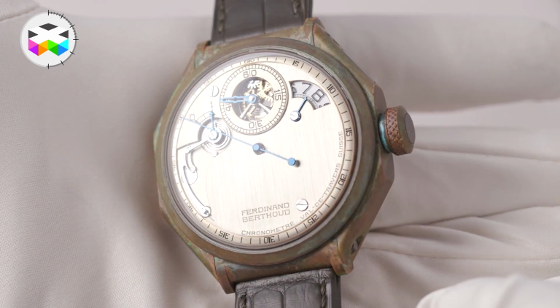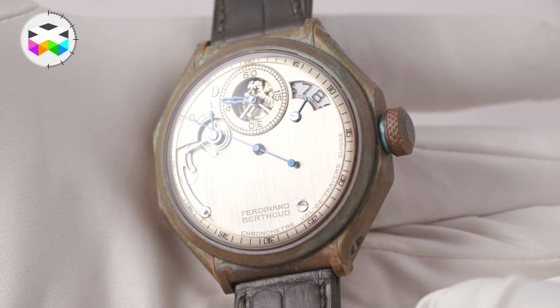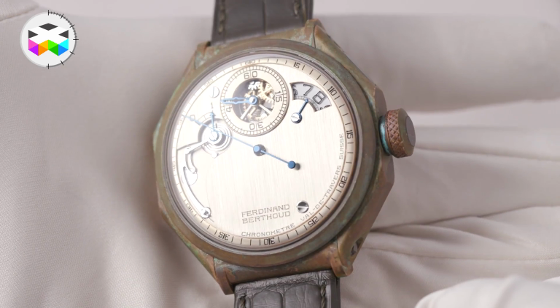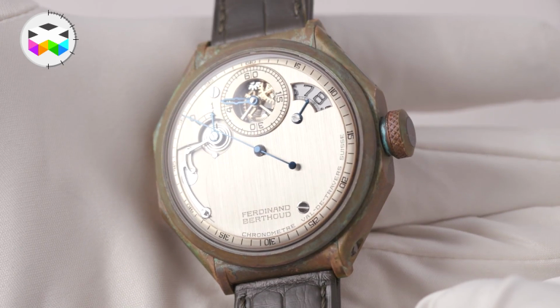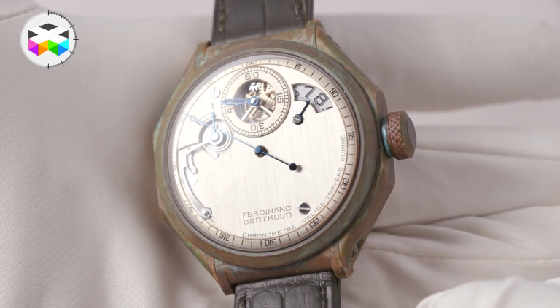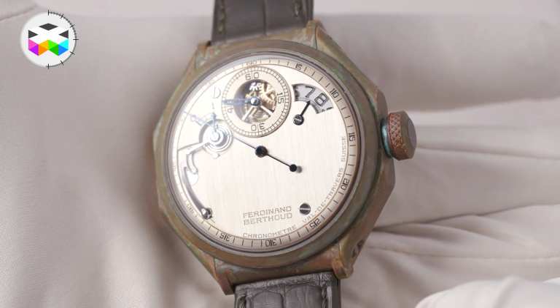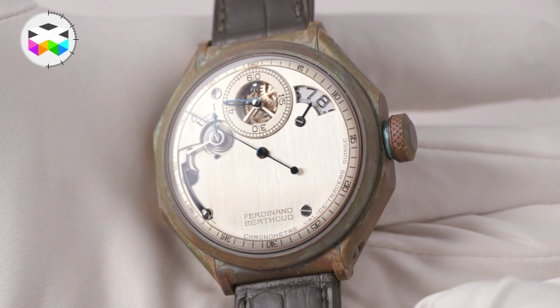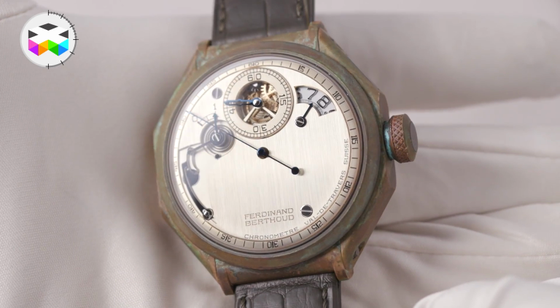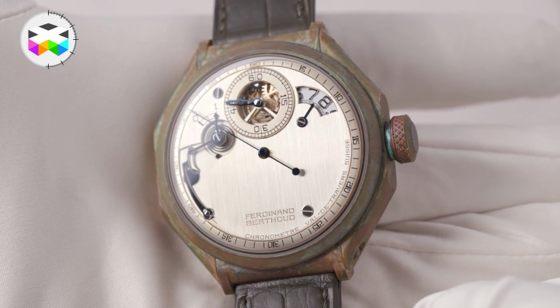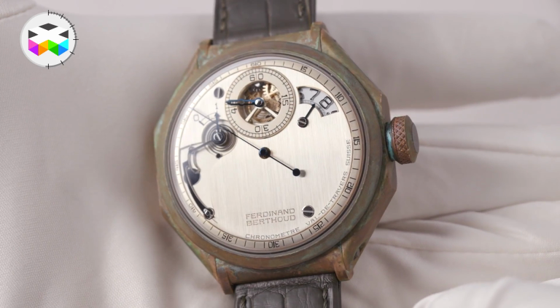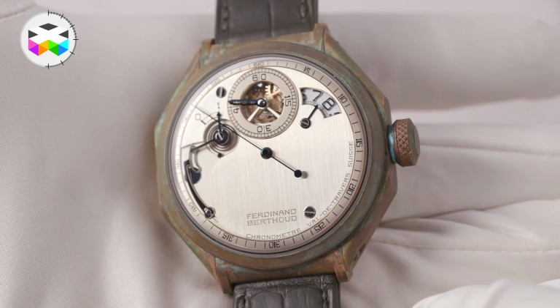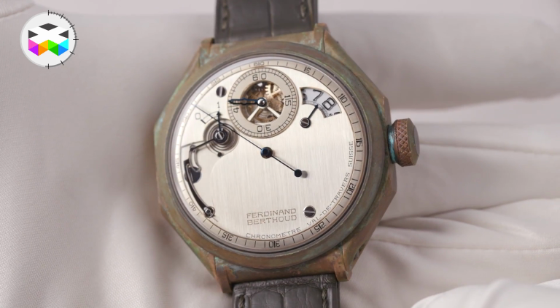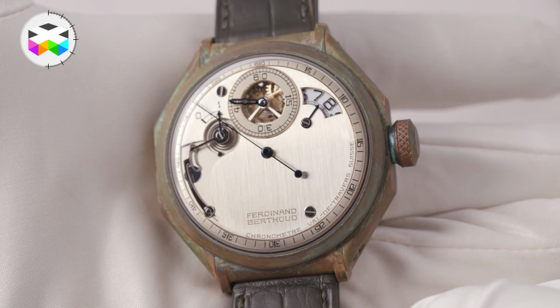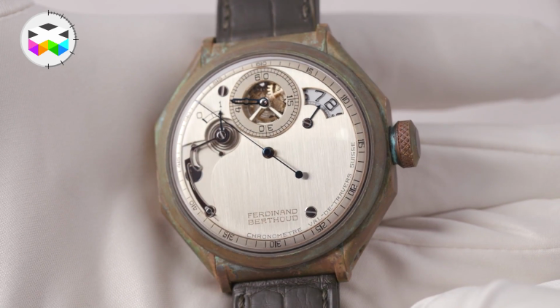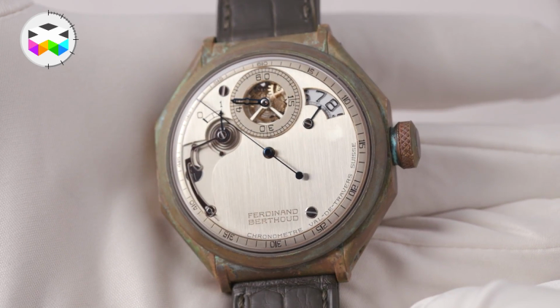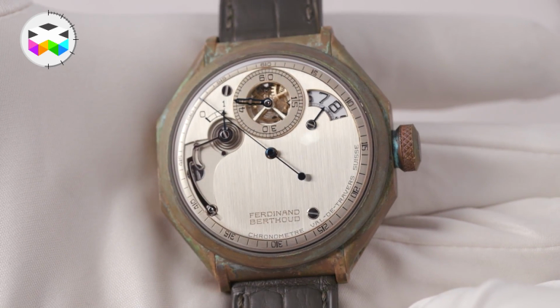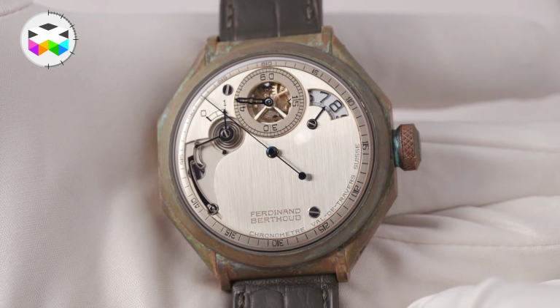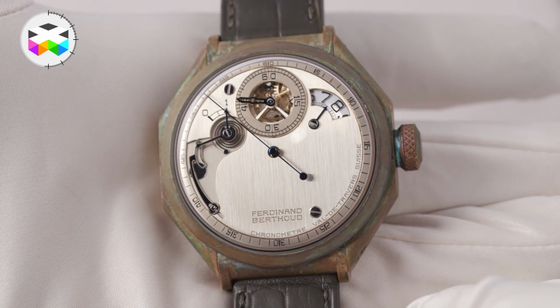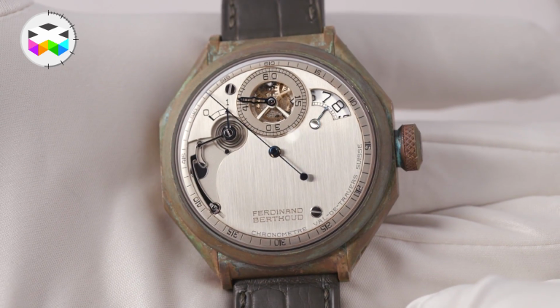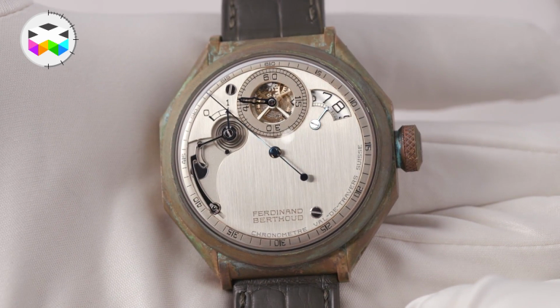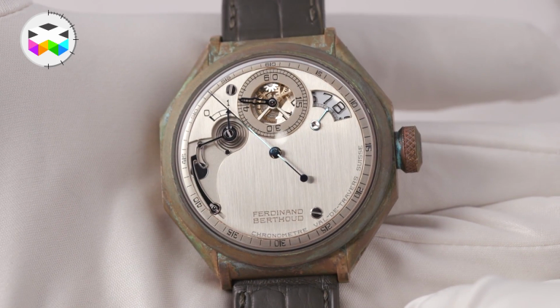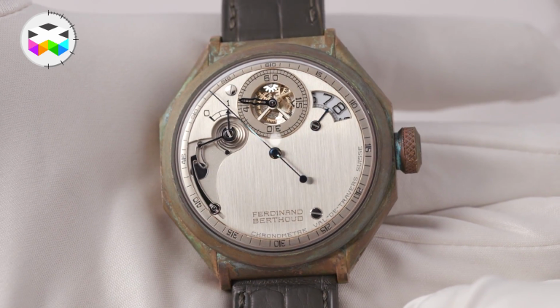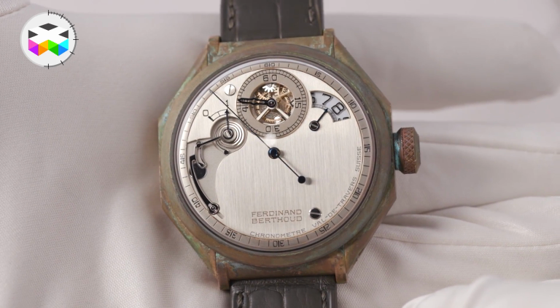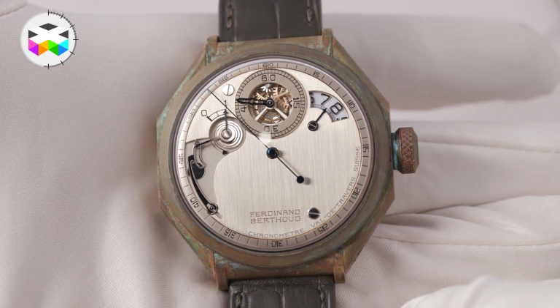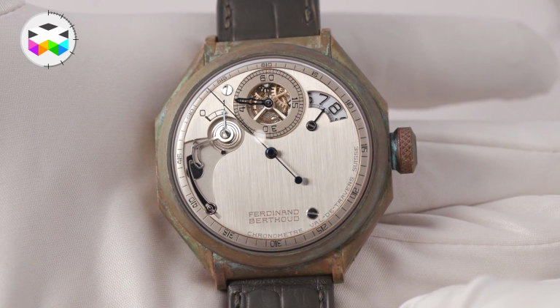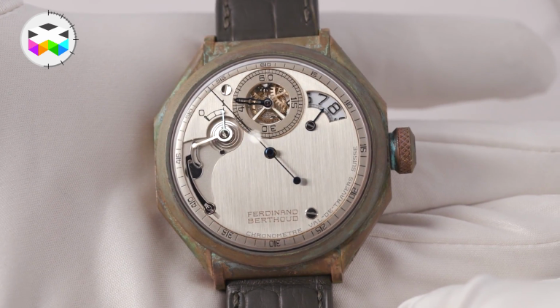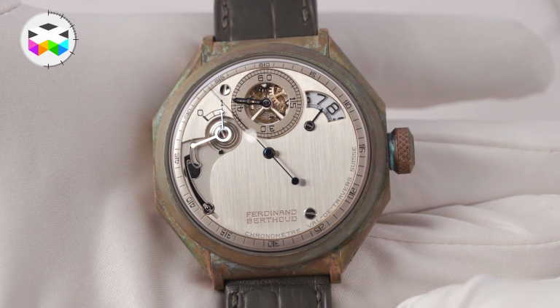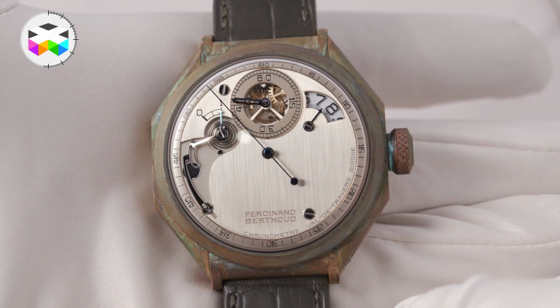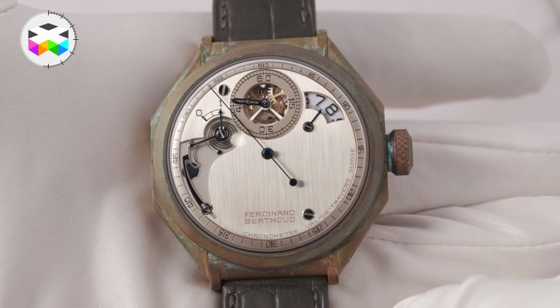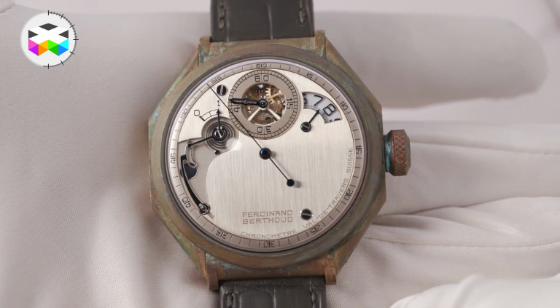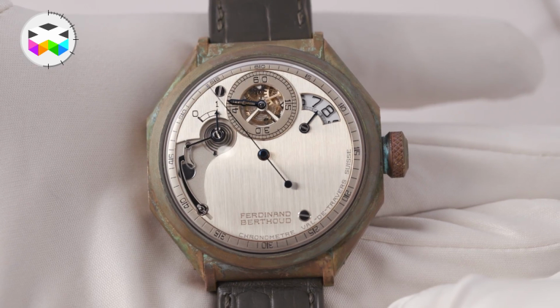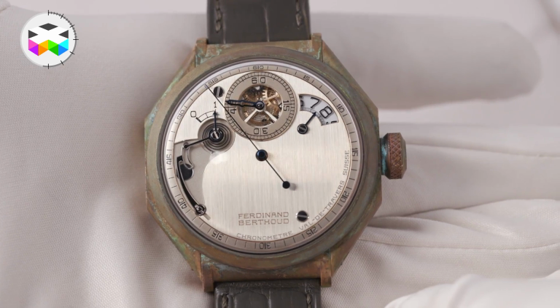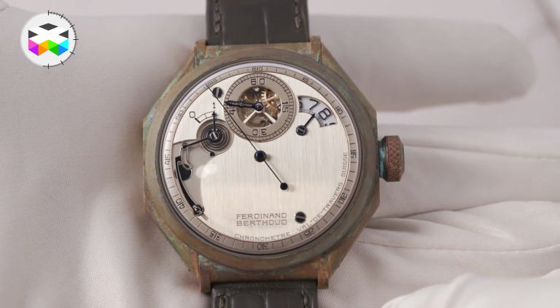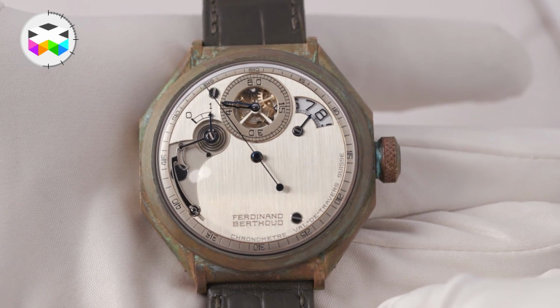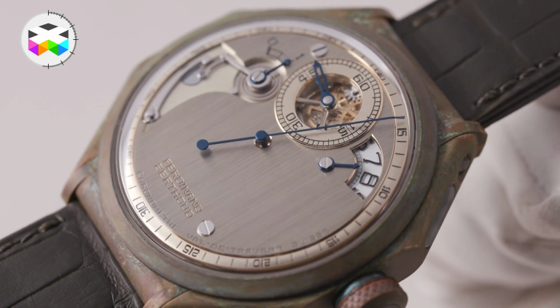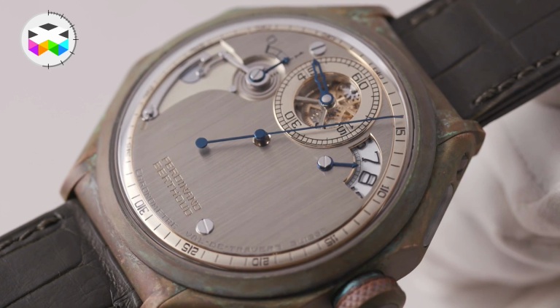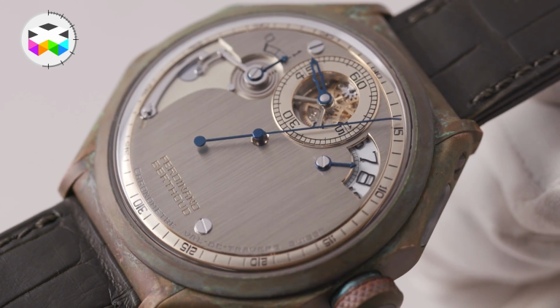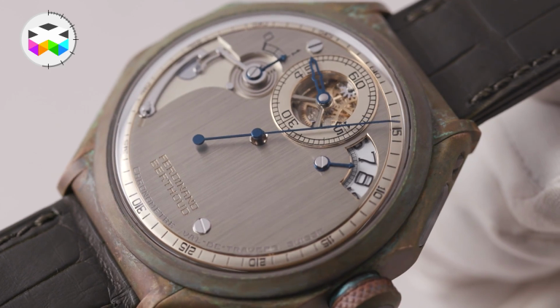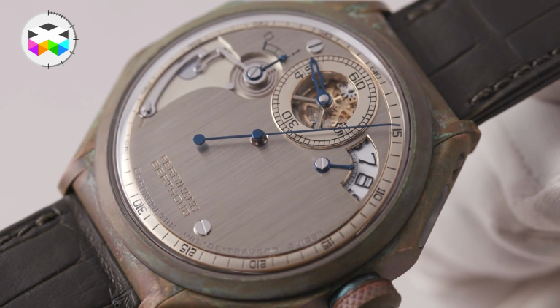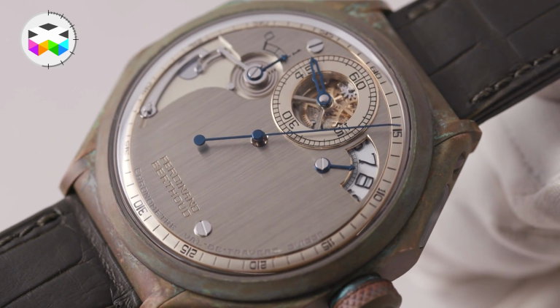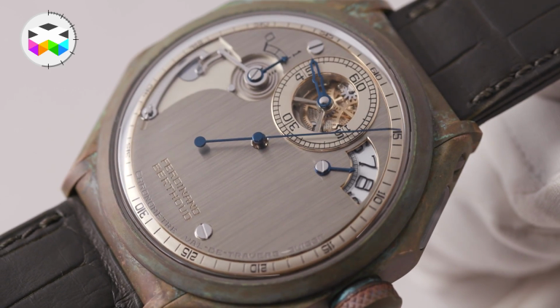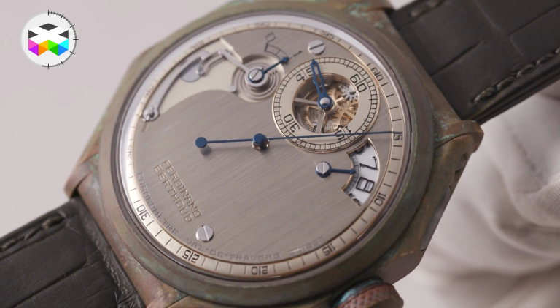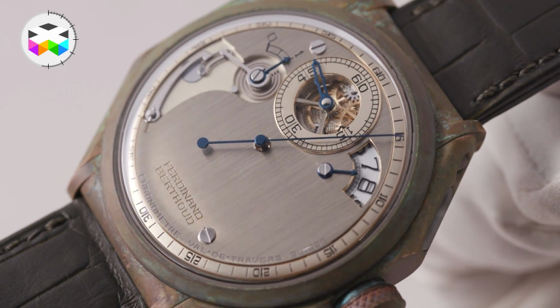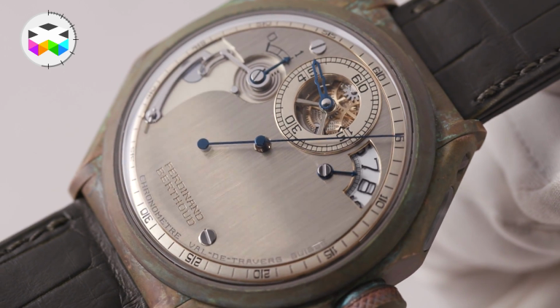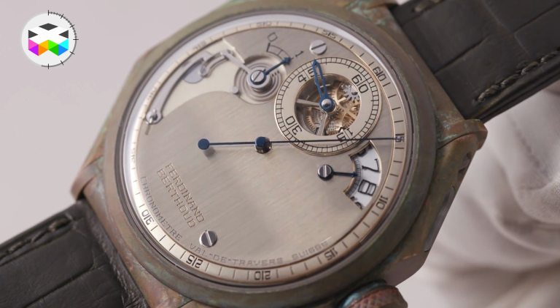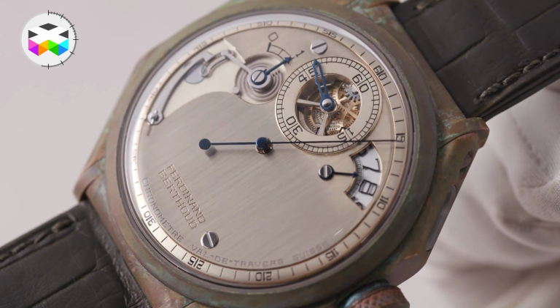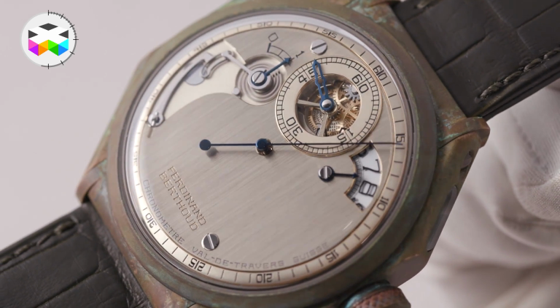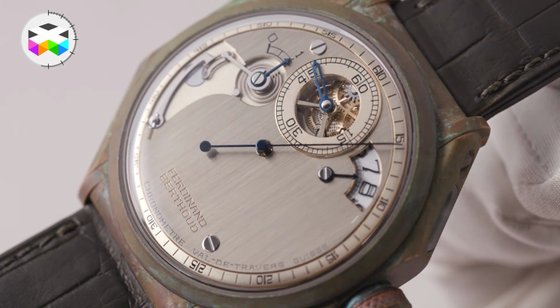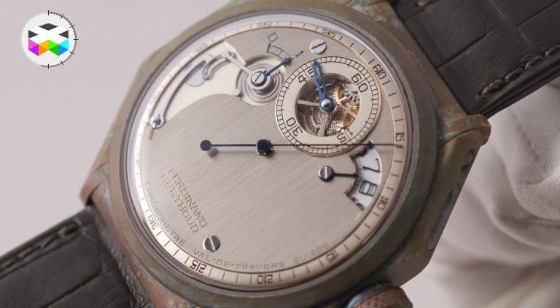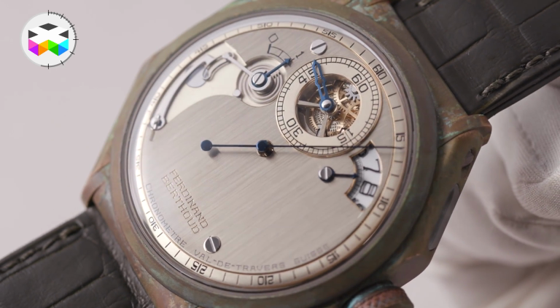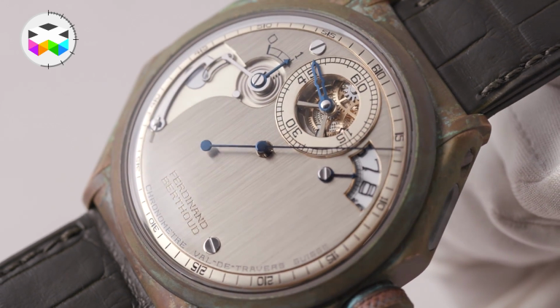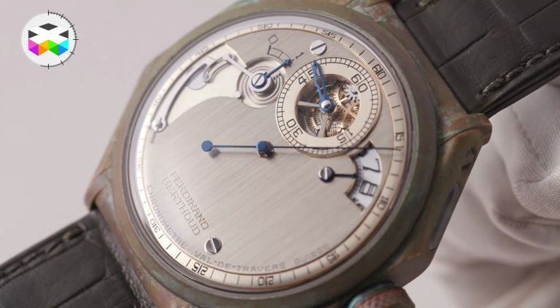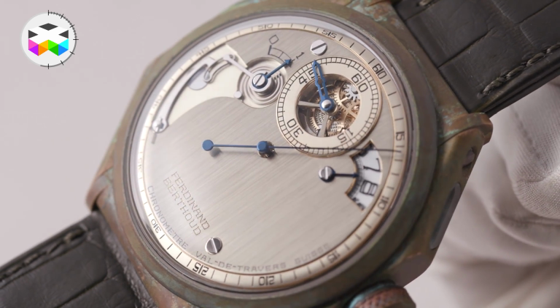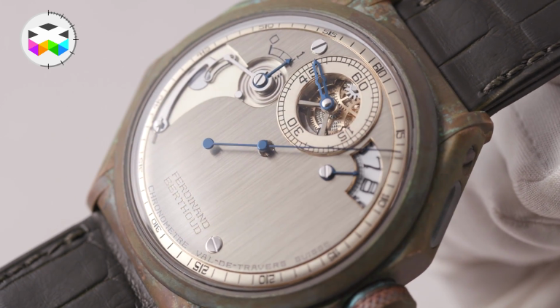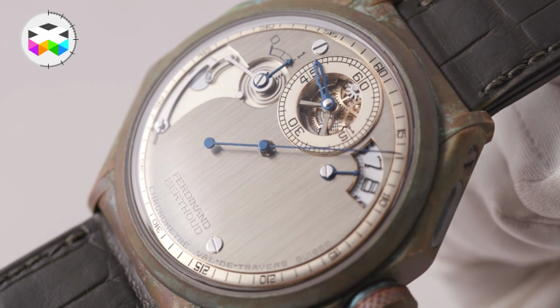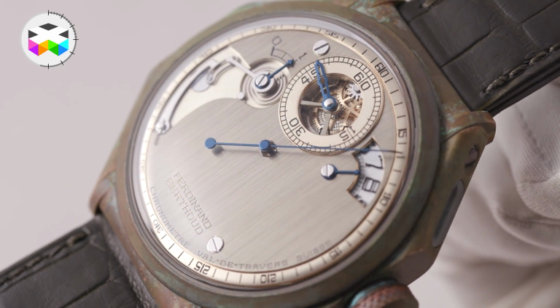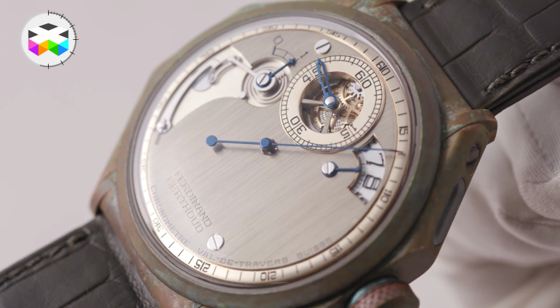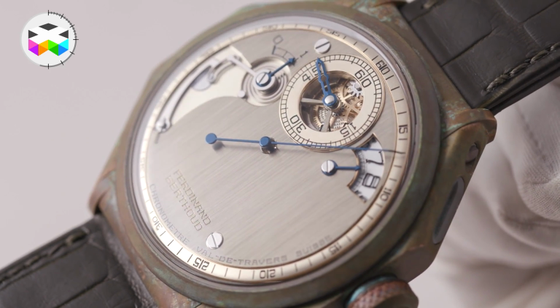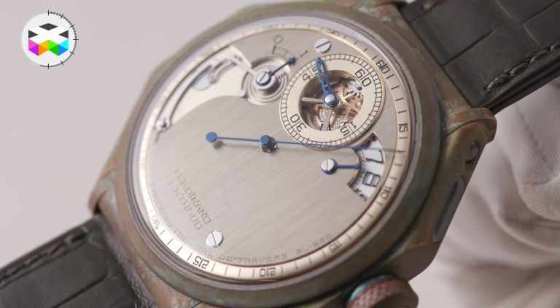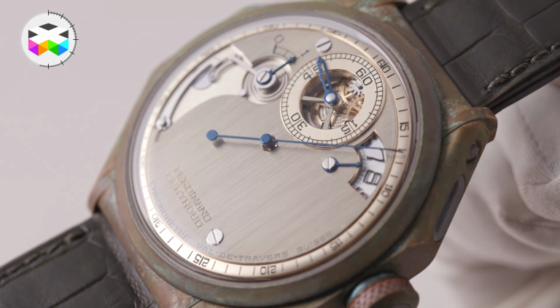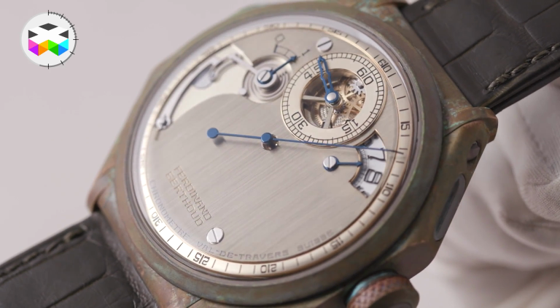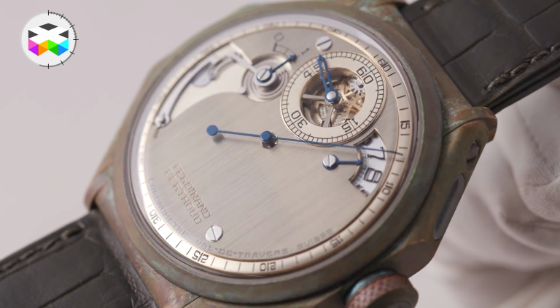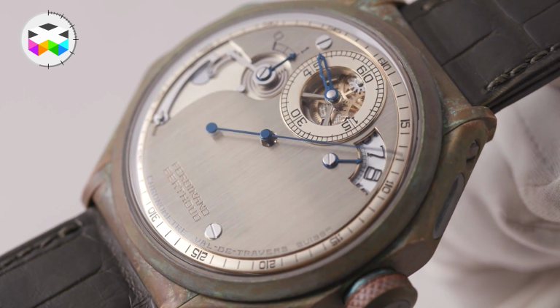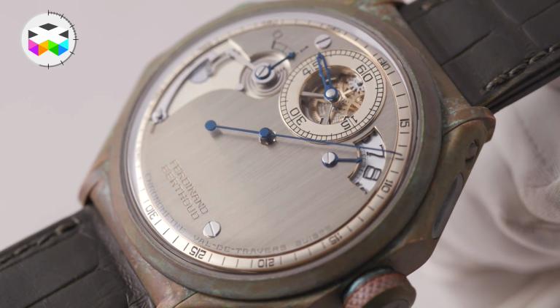To recreate a bit of that feeling, the bronze cases are quite extraordinary. There are three versions — walk us through those.